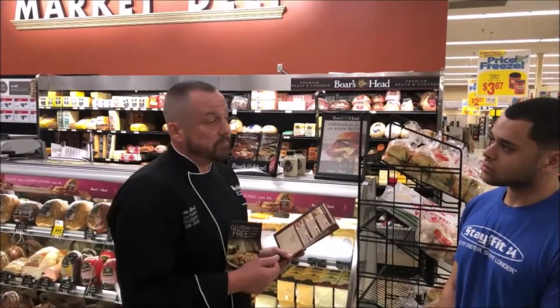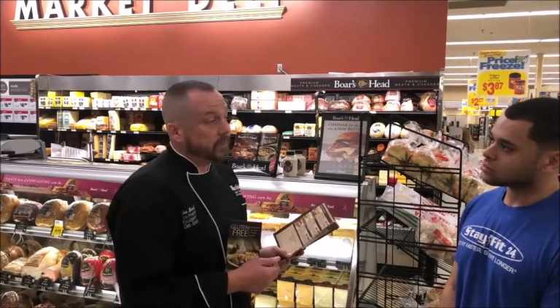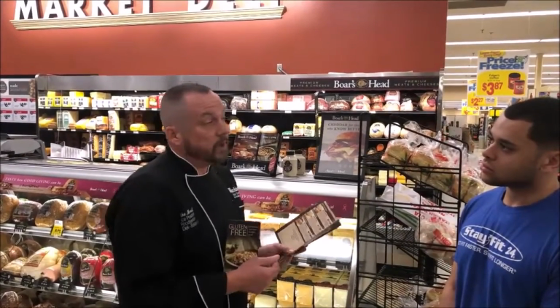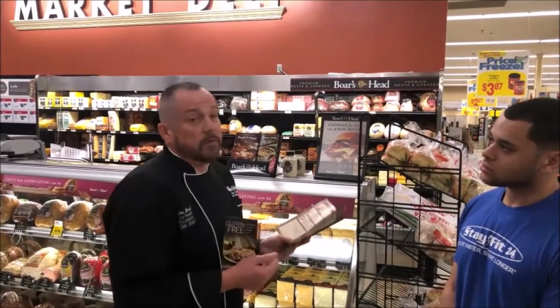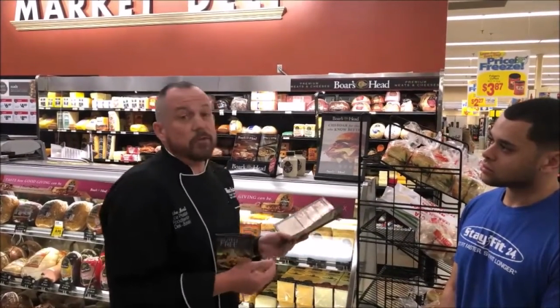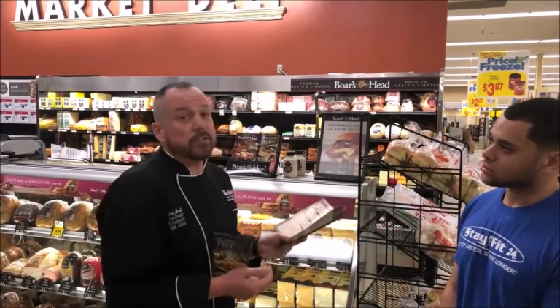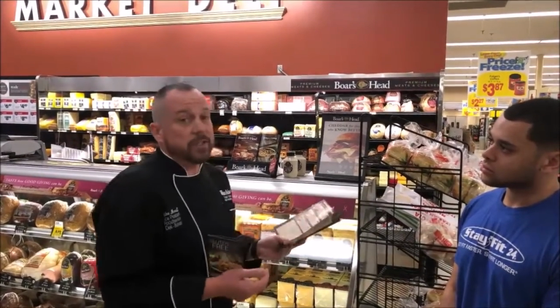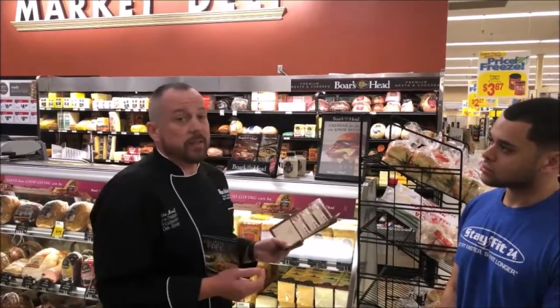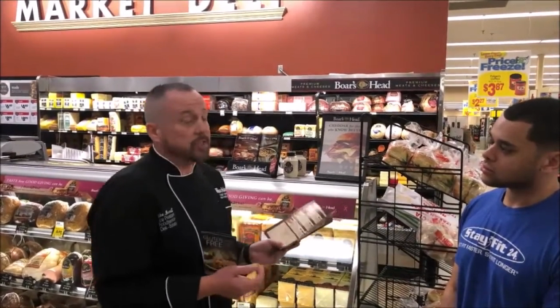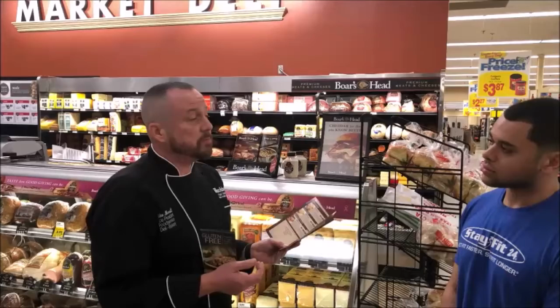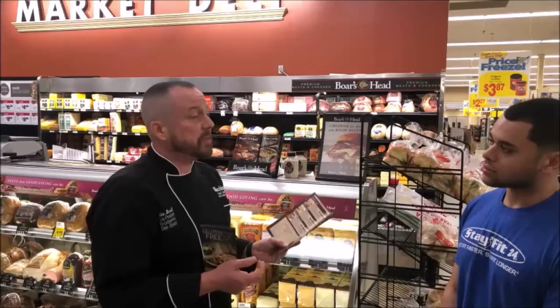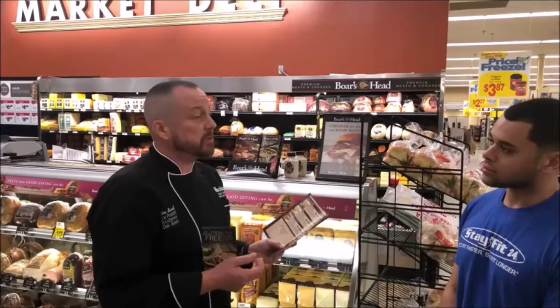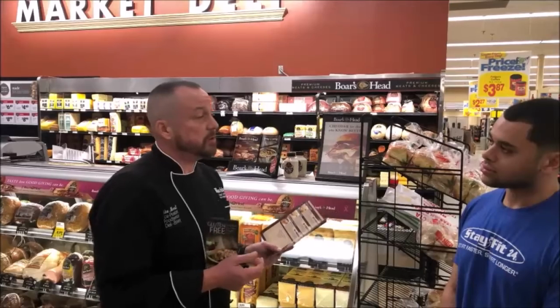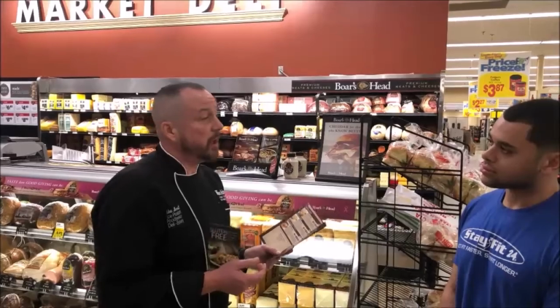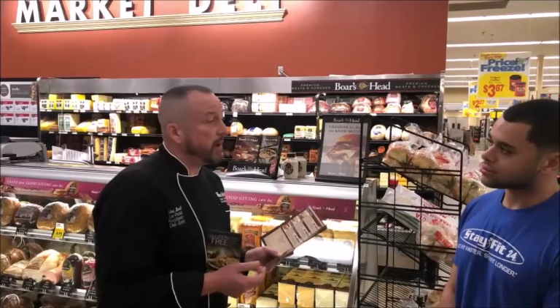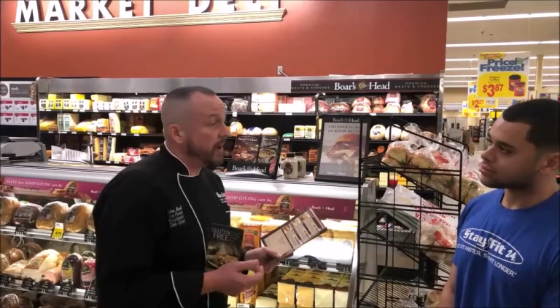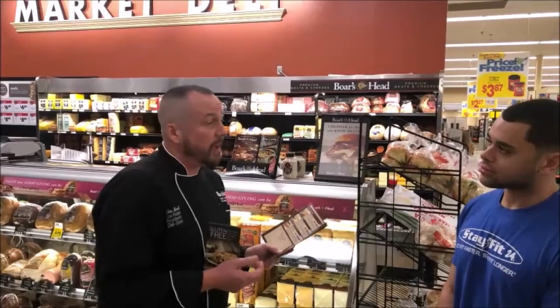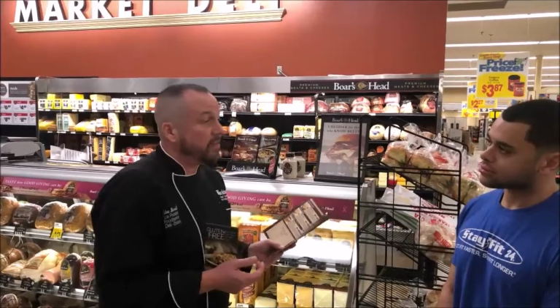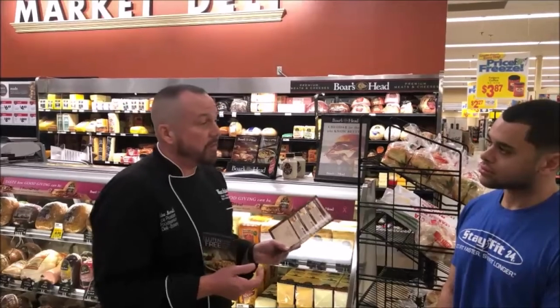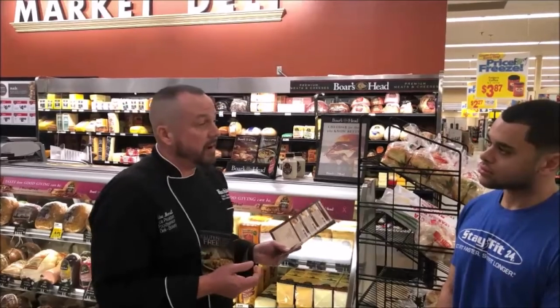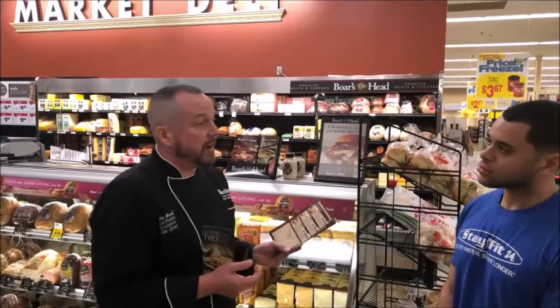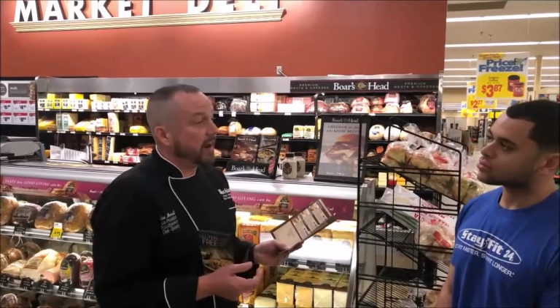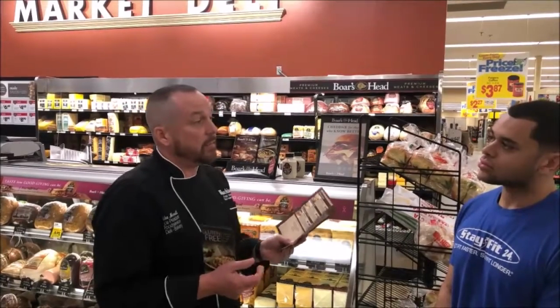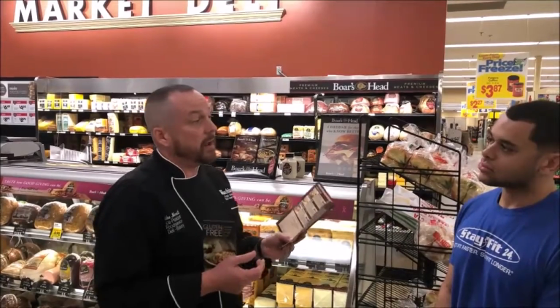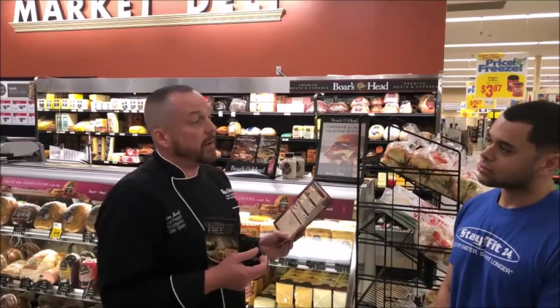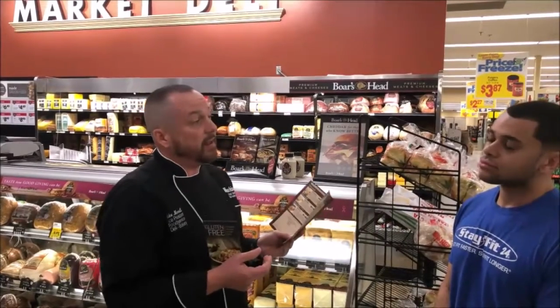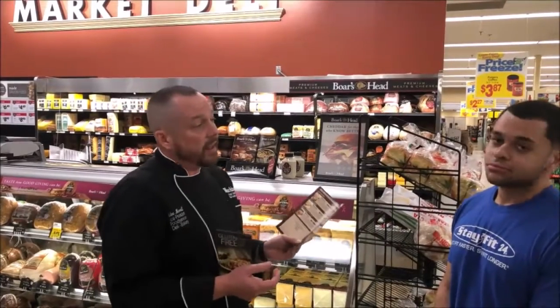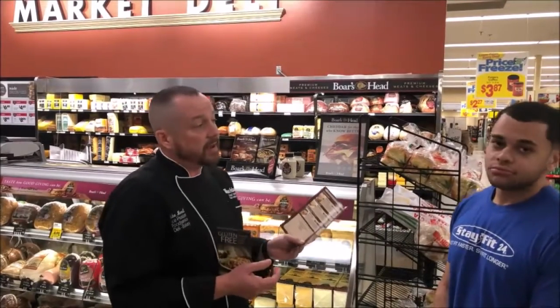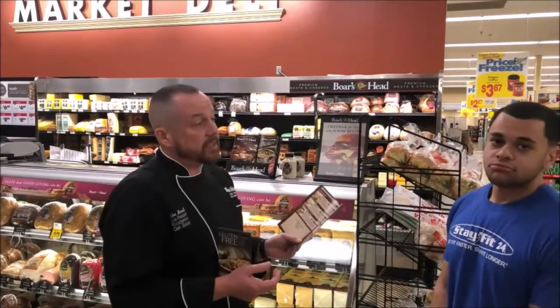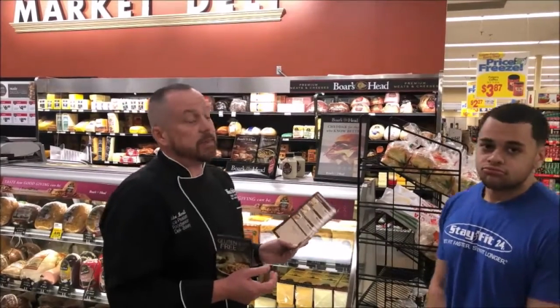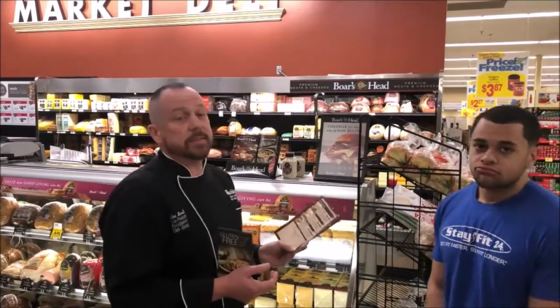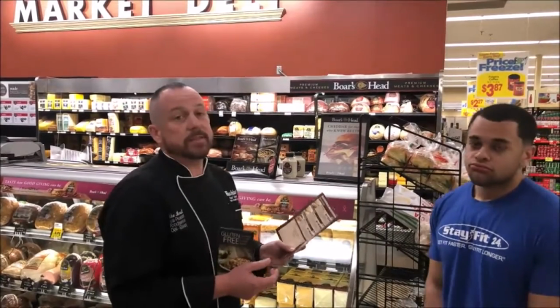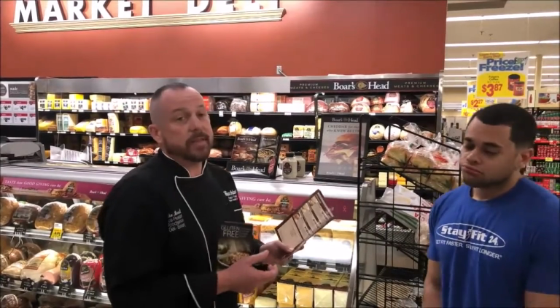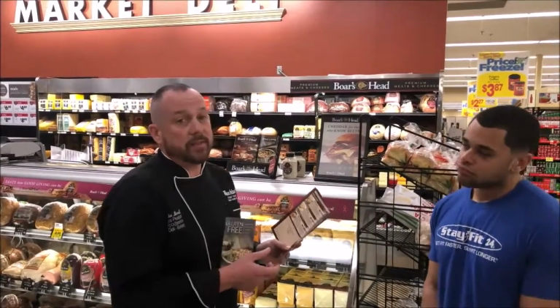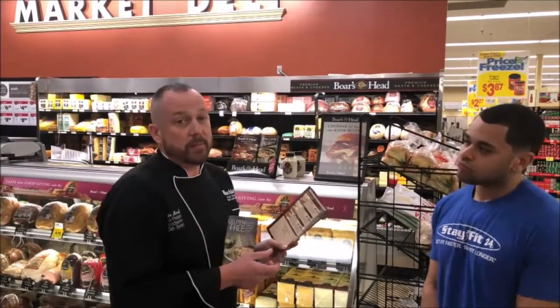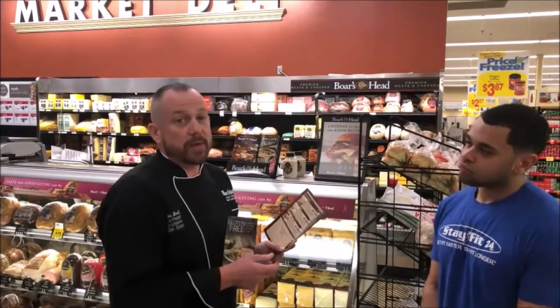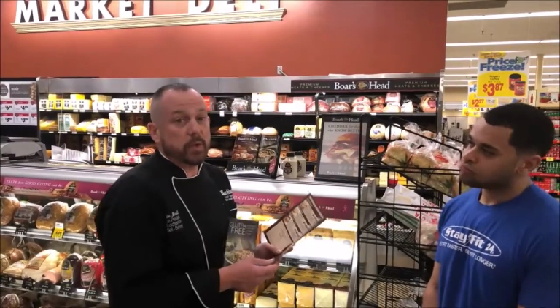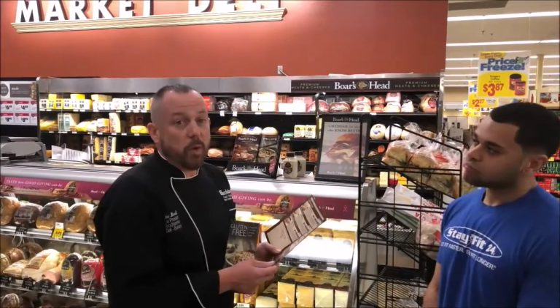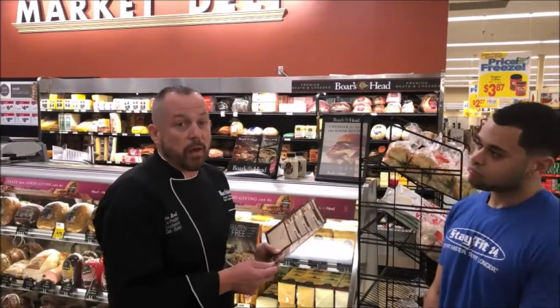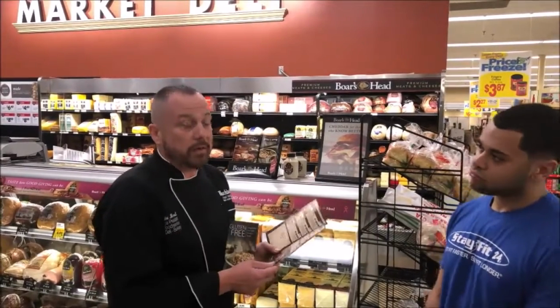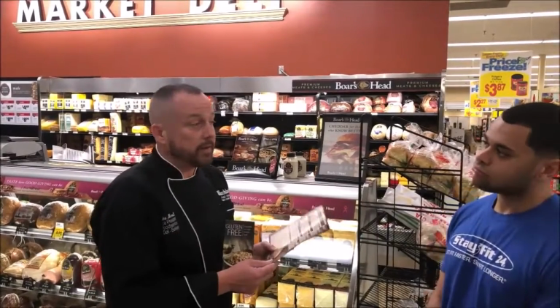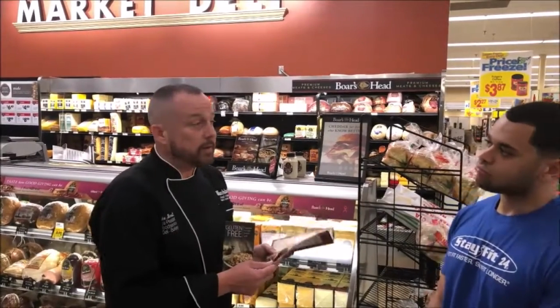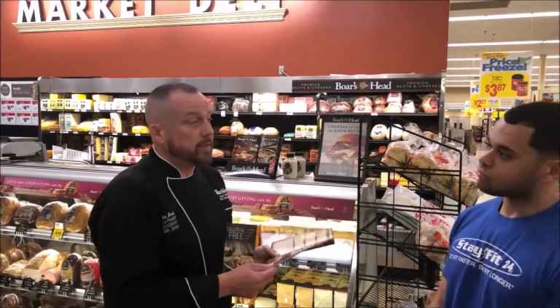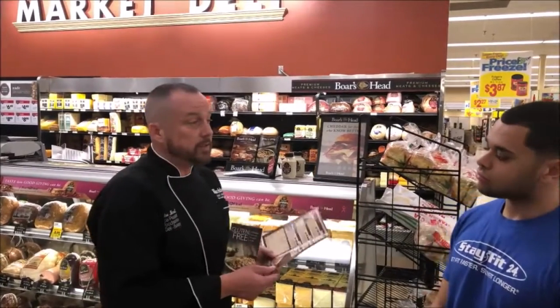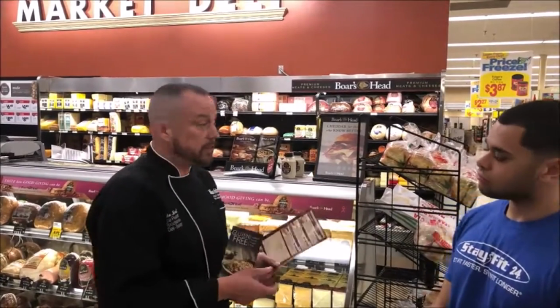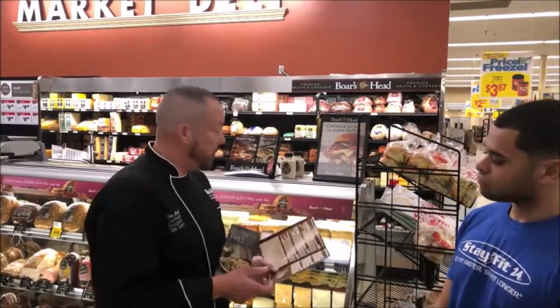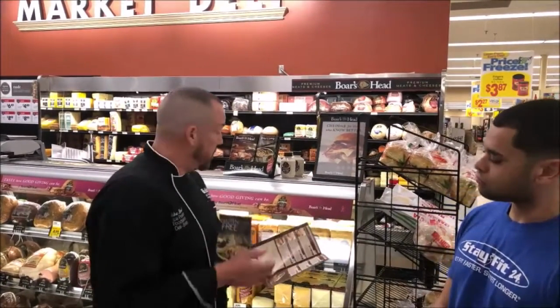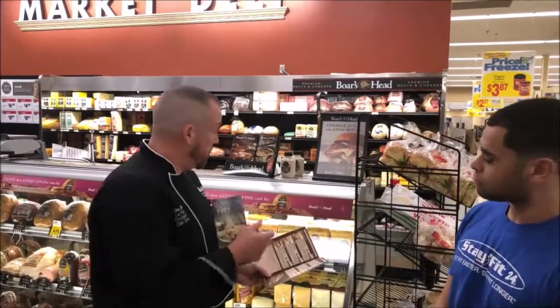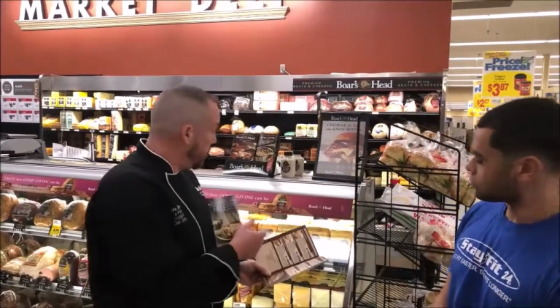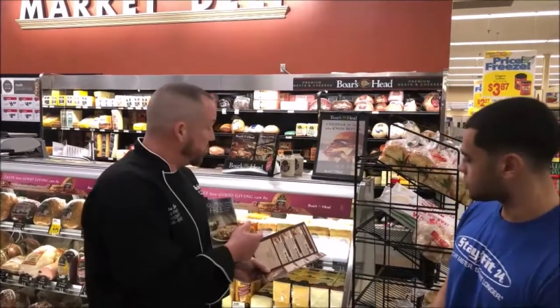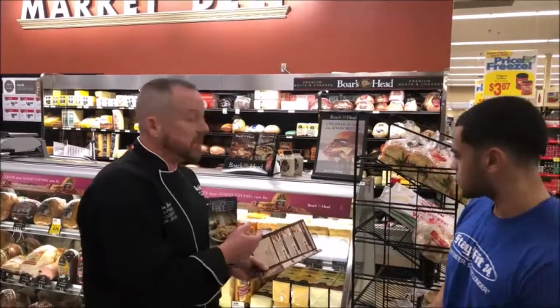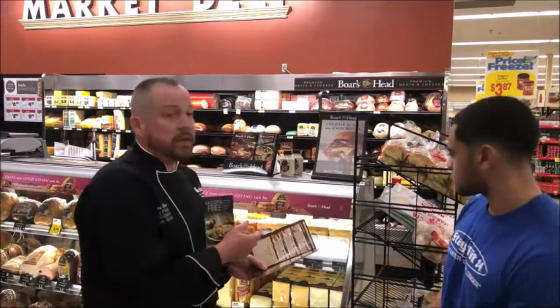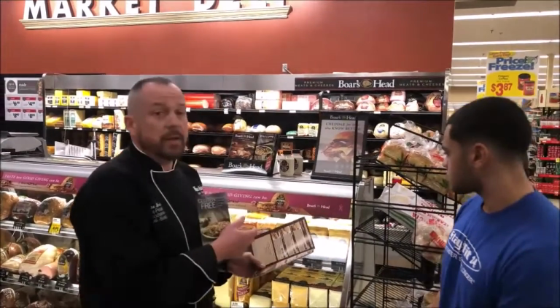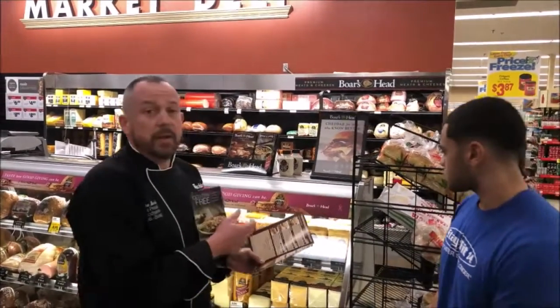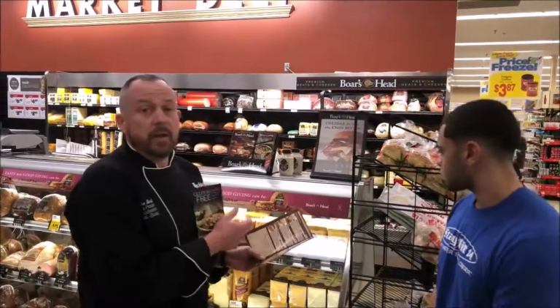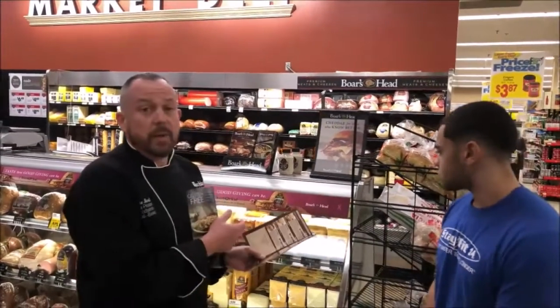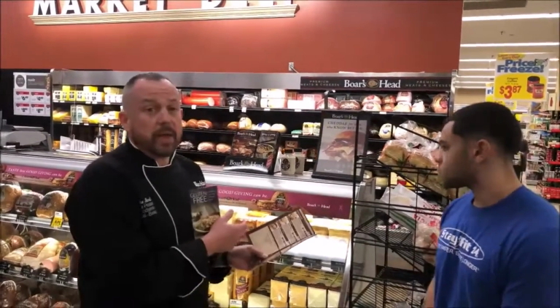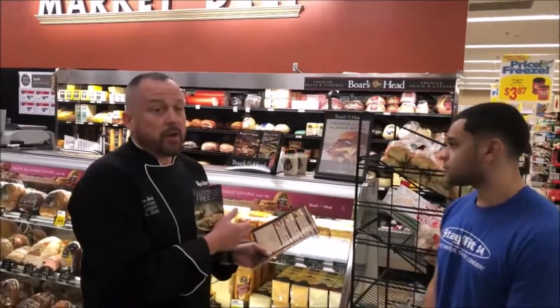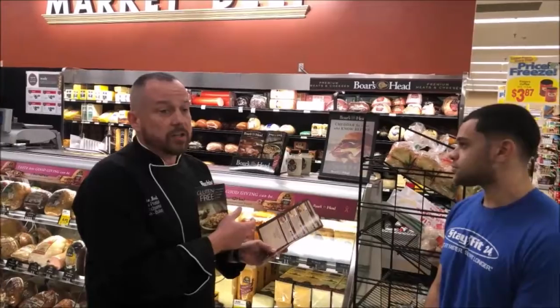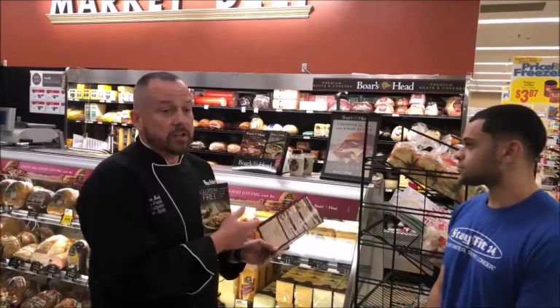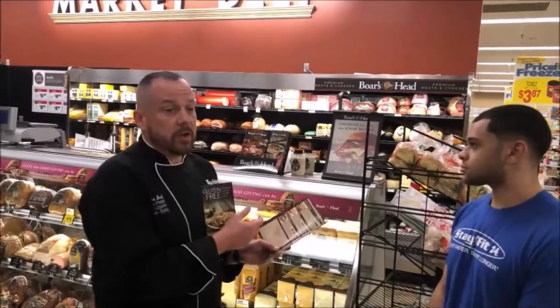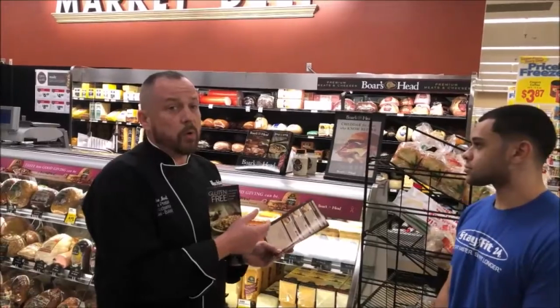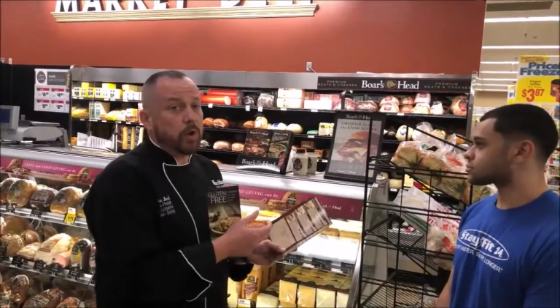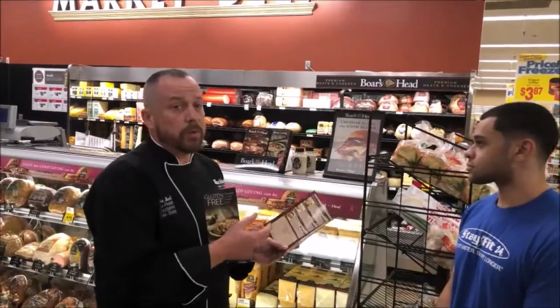You know, if you see lunch meat at $2.99, a lot of times it's not the best call. So Boar's Head may cost a little more, but you're getting a better product.